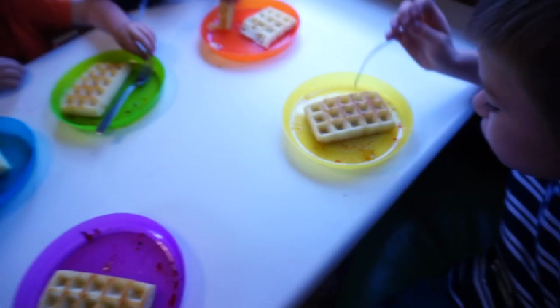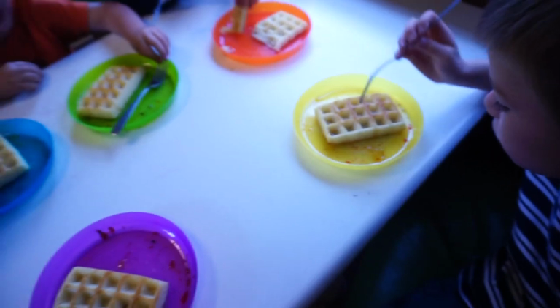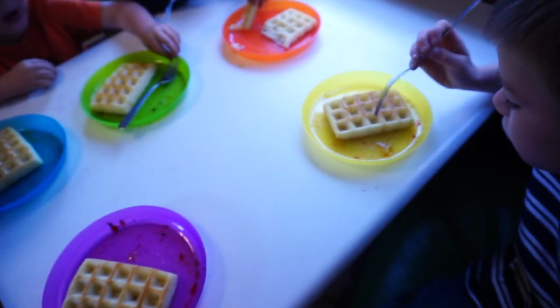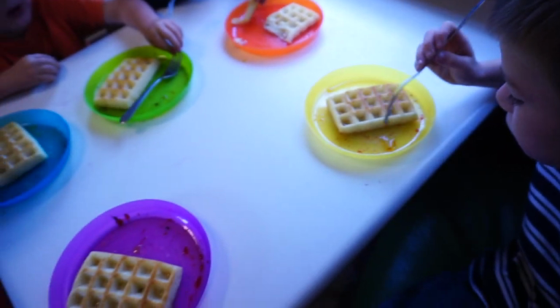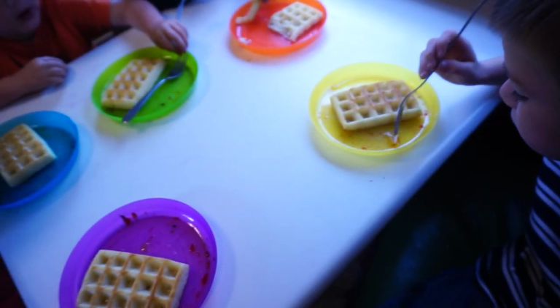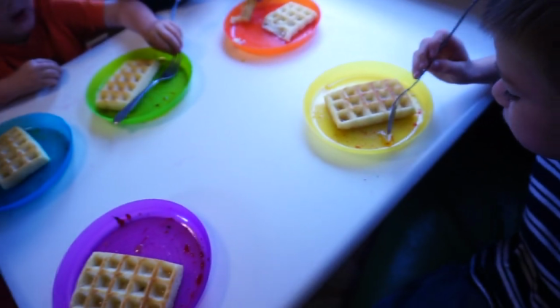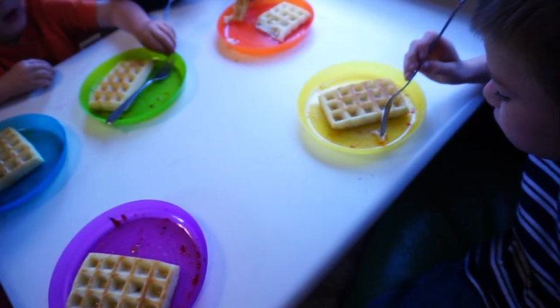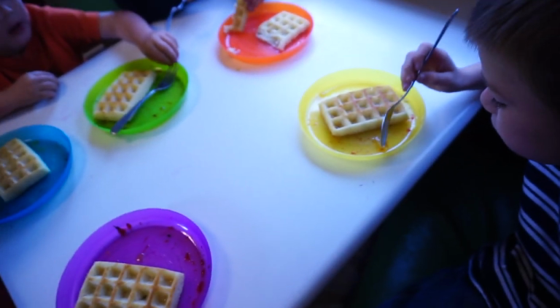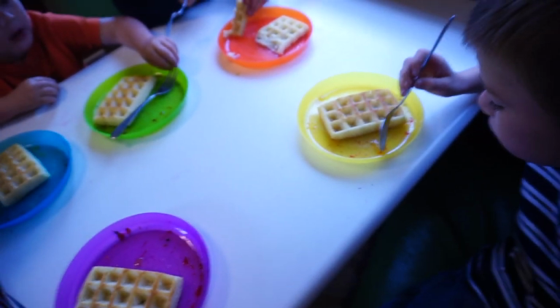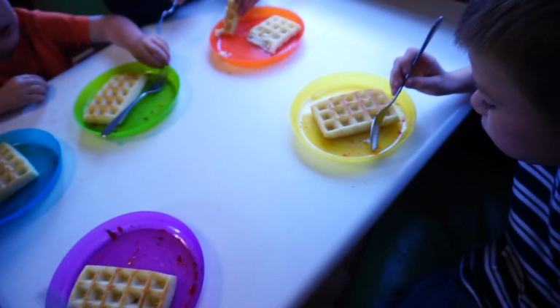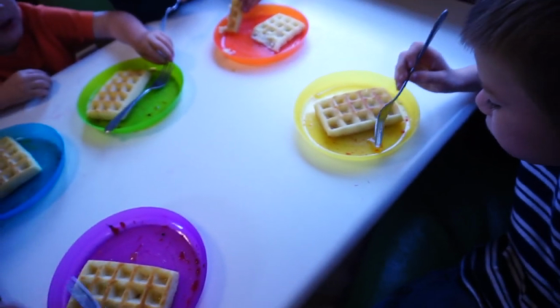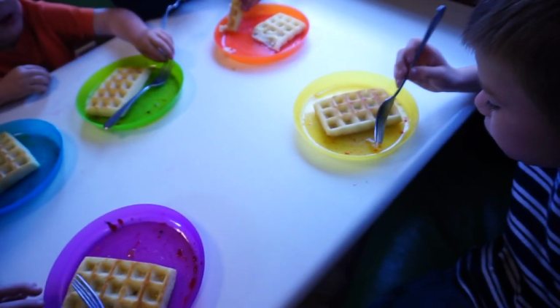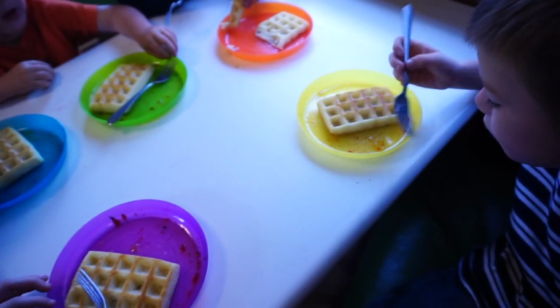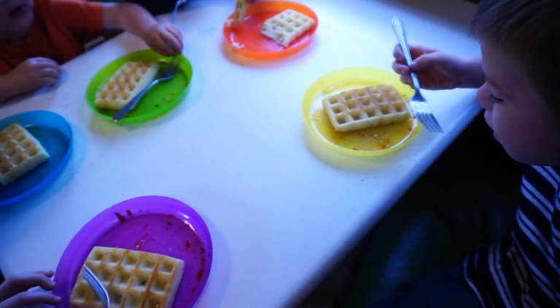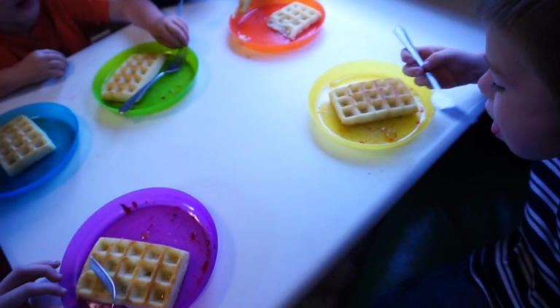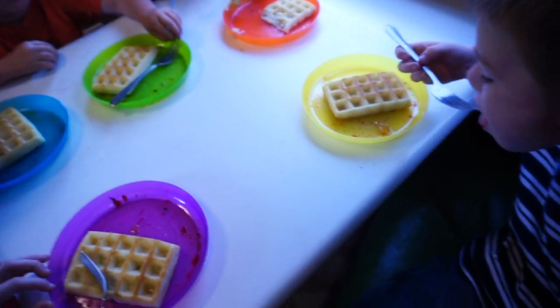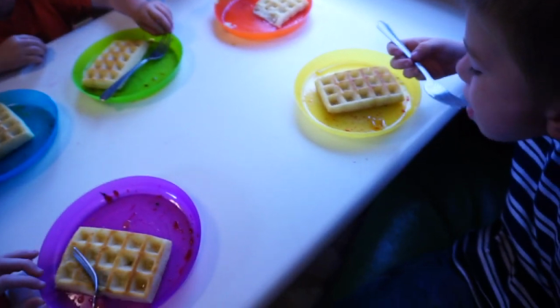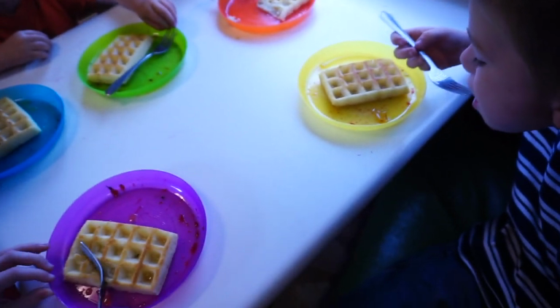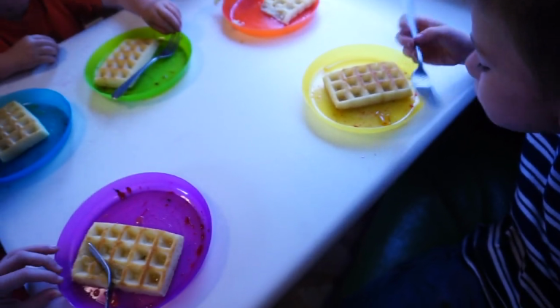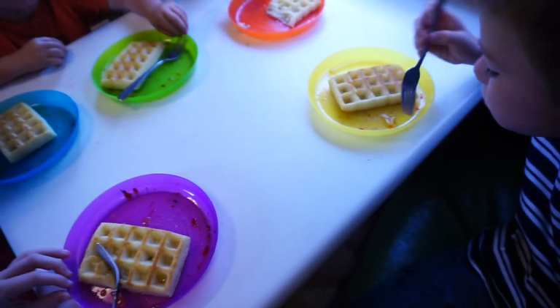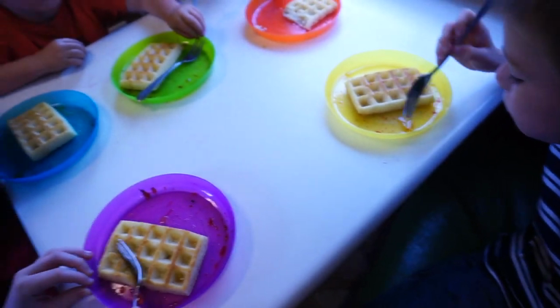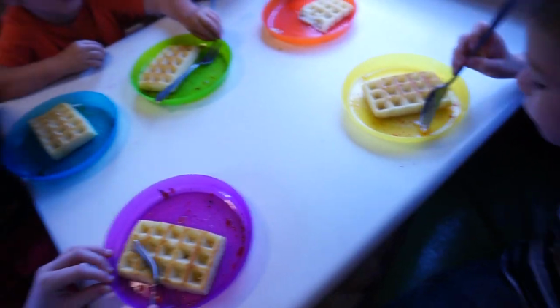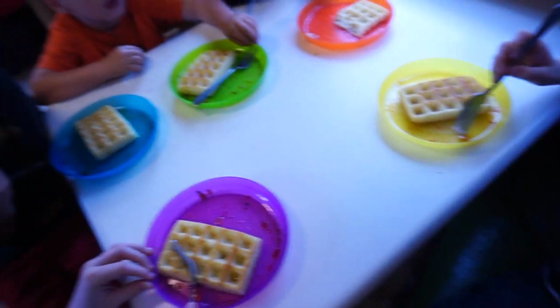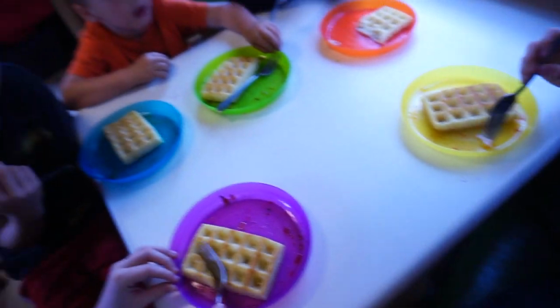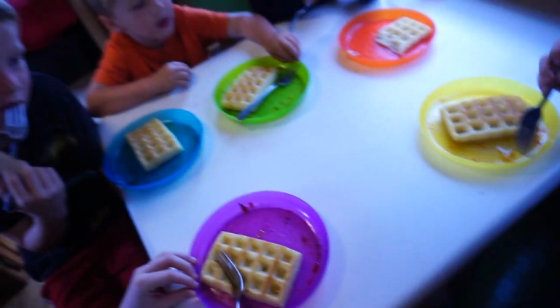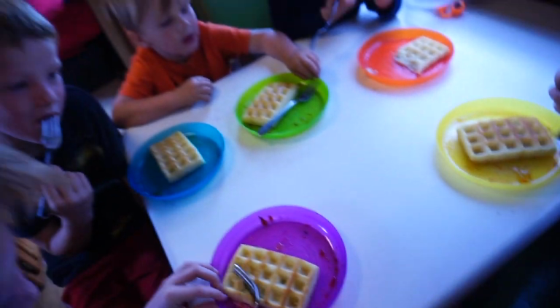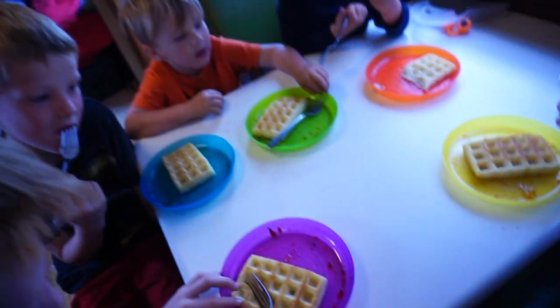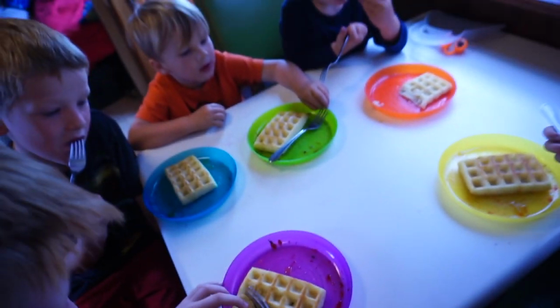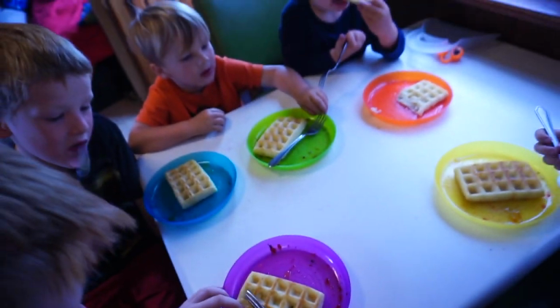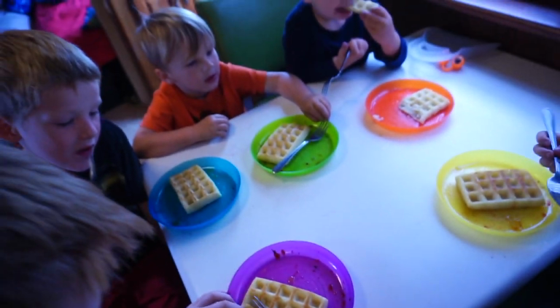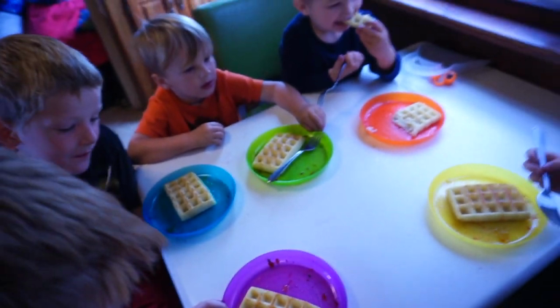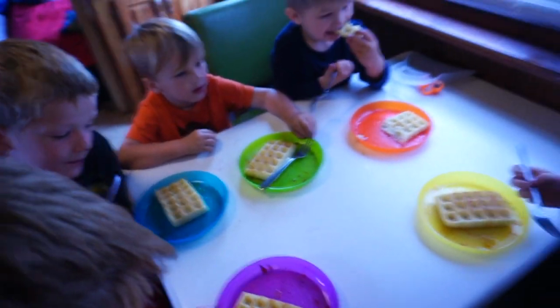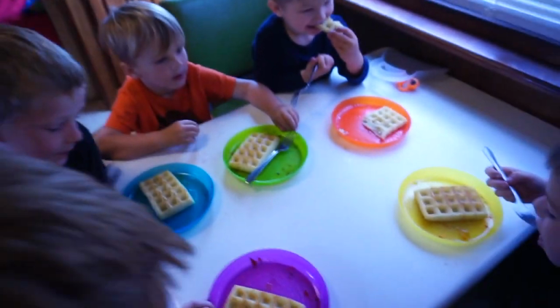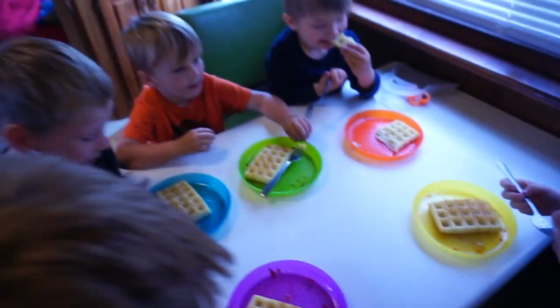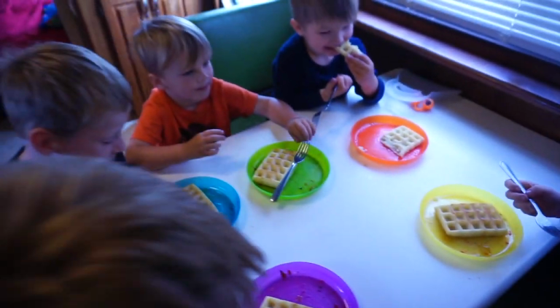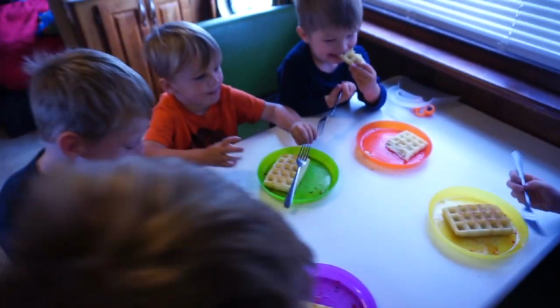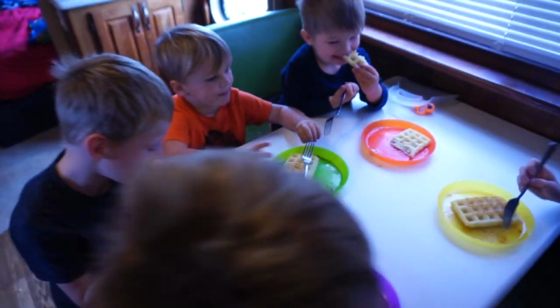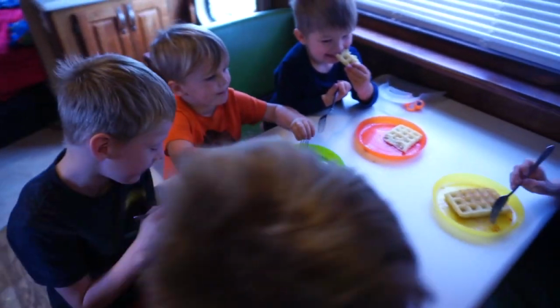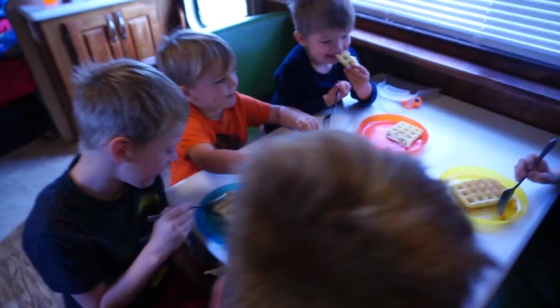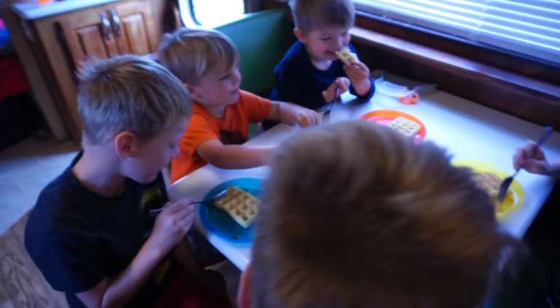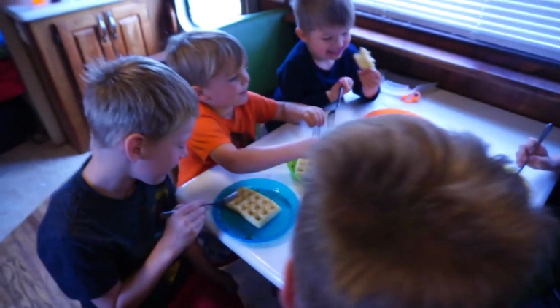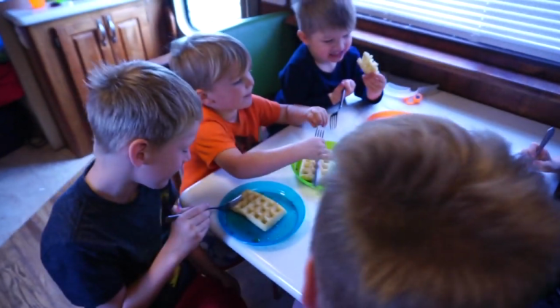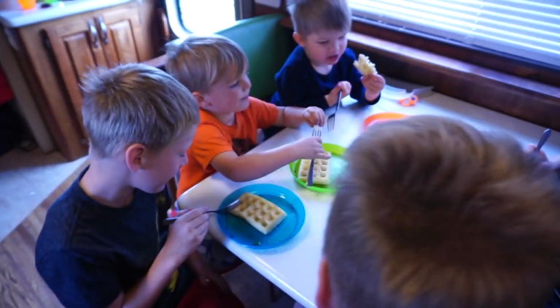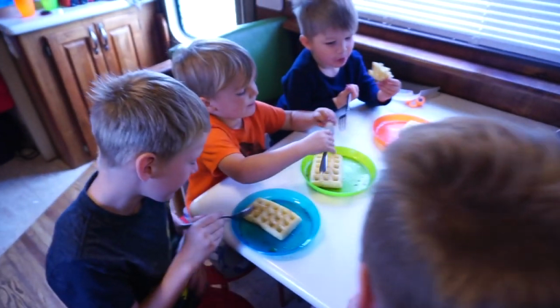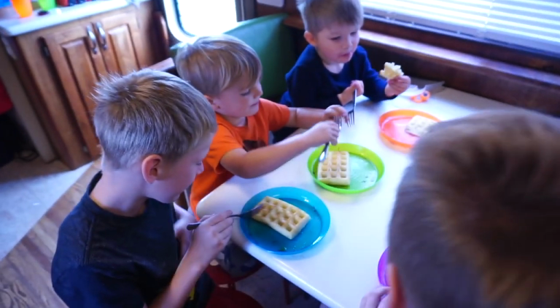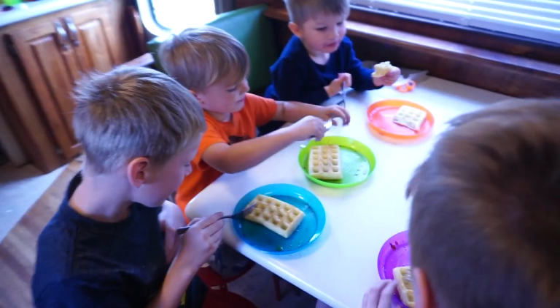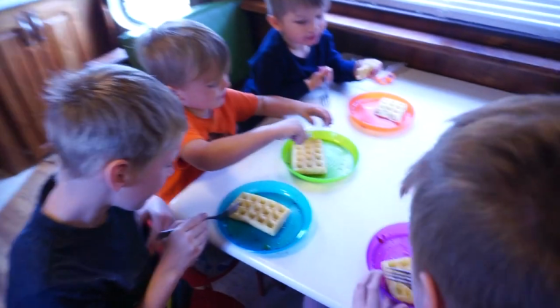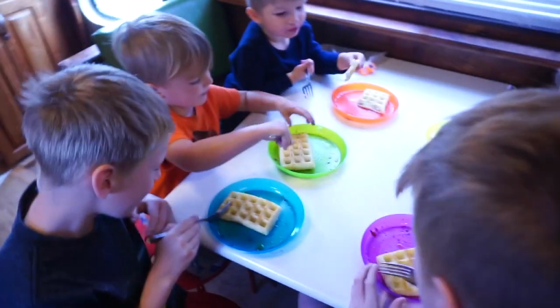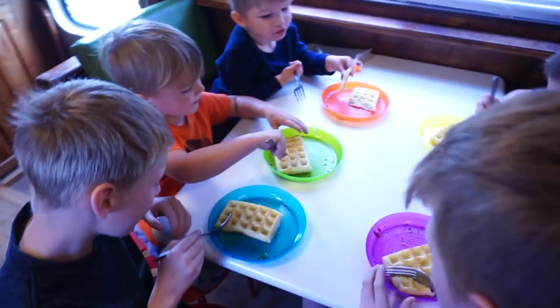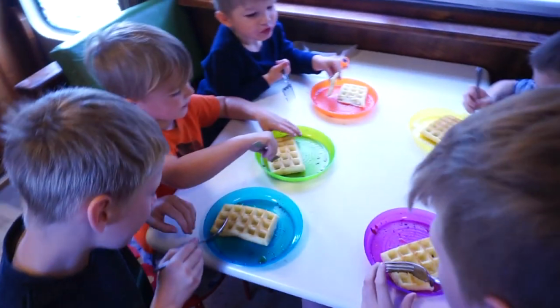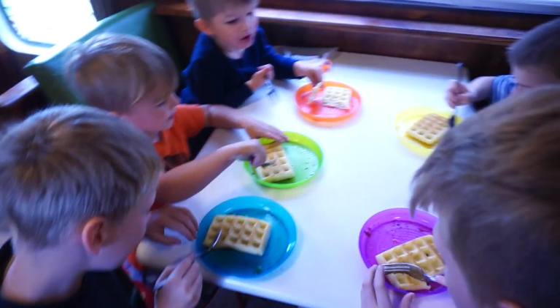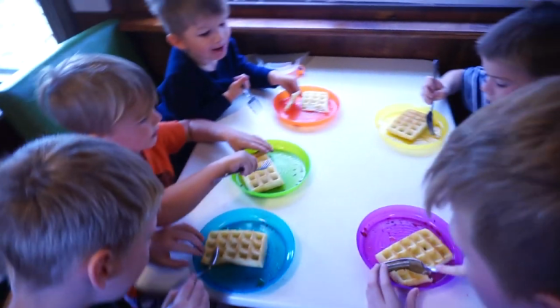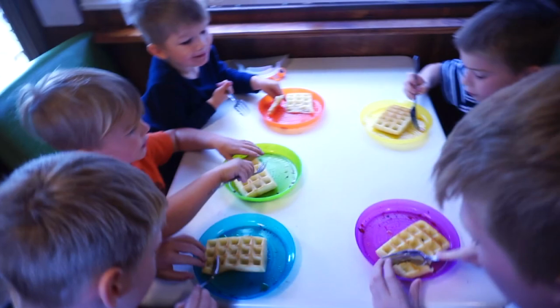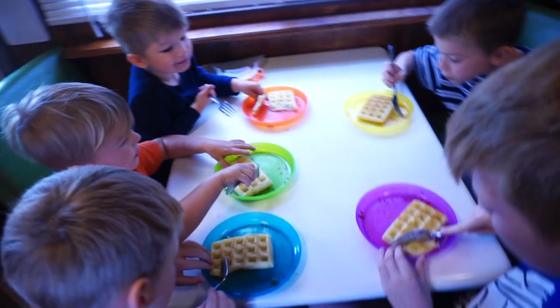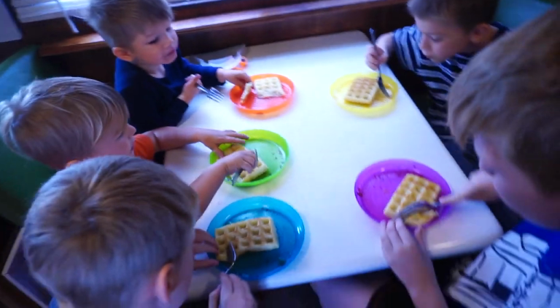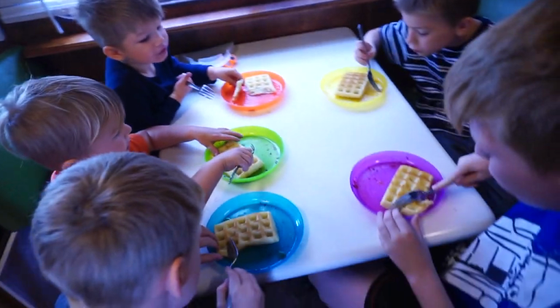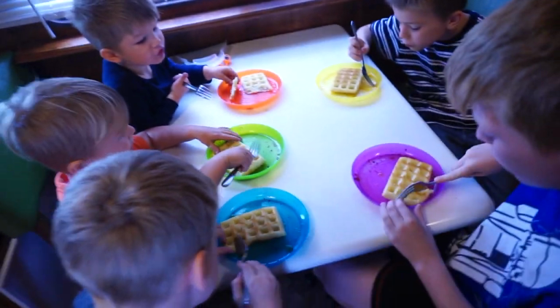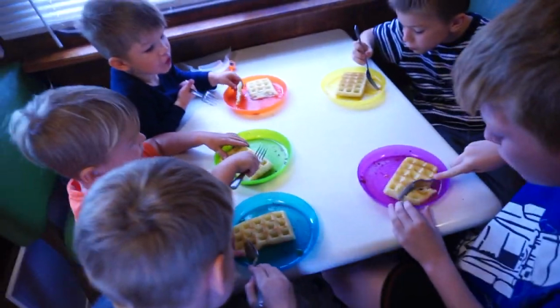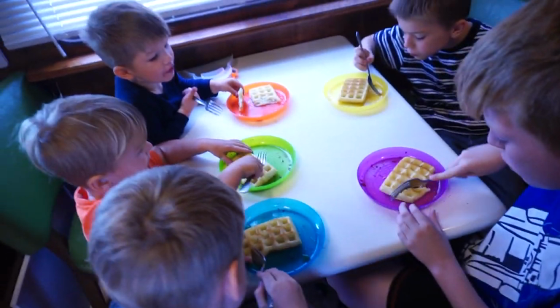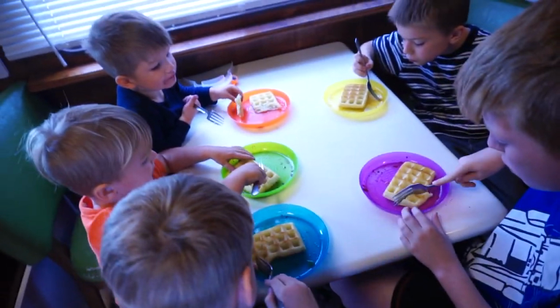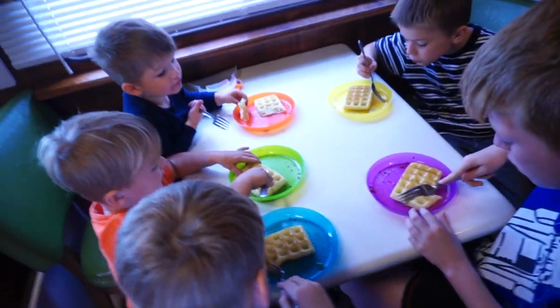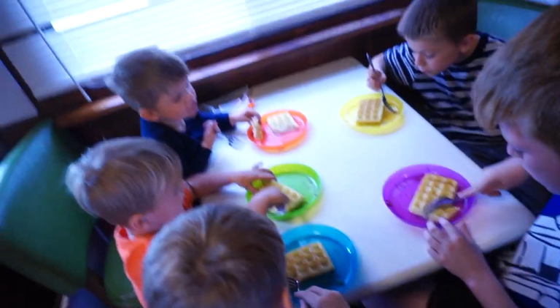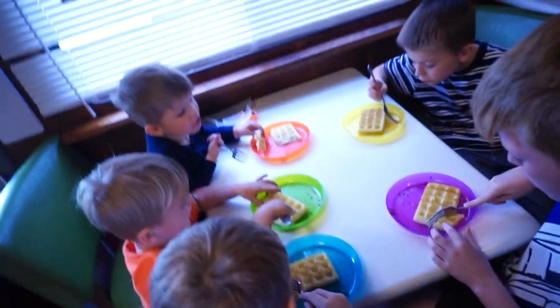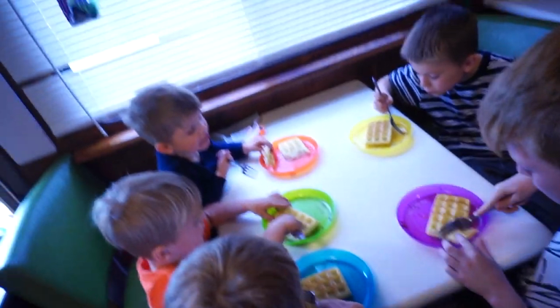Go ahead and give a try to the waffle and let me know what you guys think. Are these different than the first ones? They look pretty.